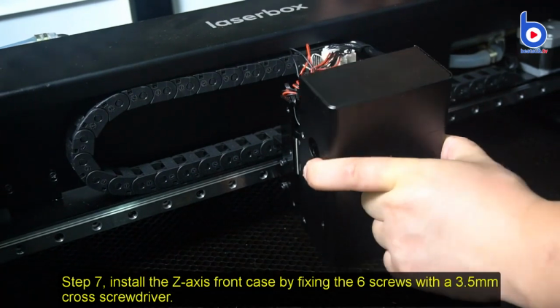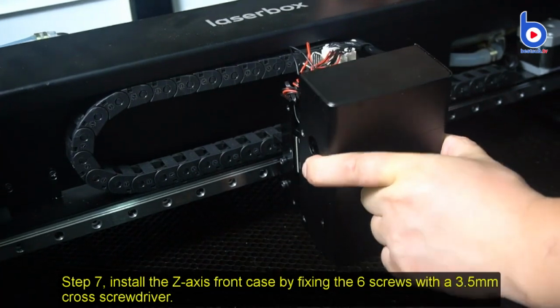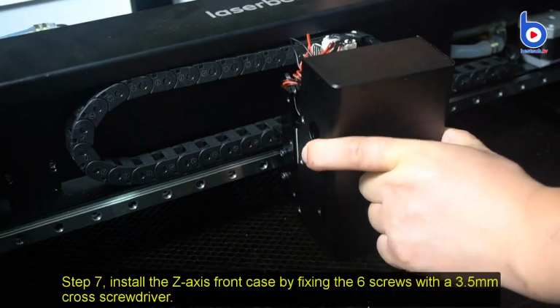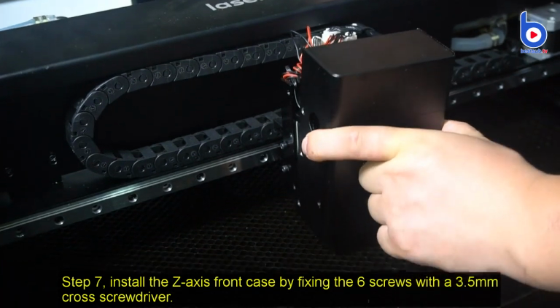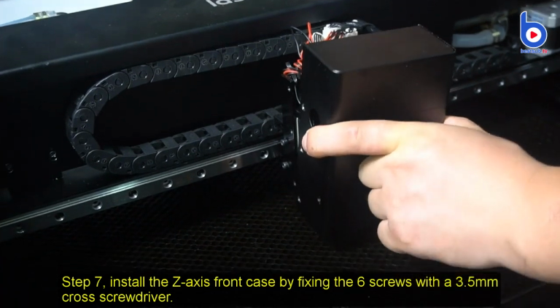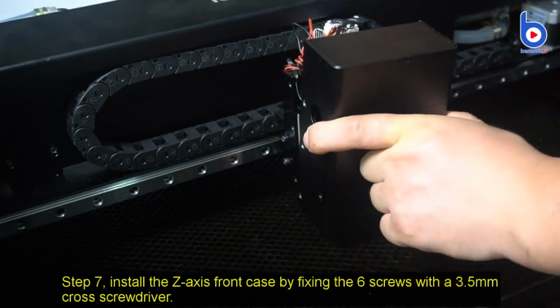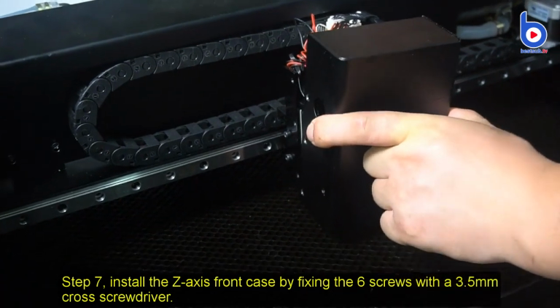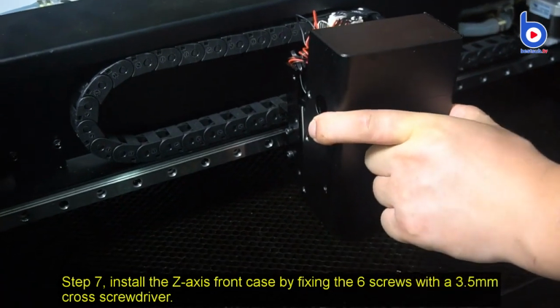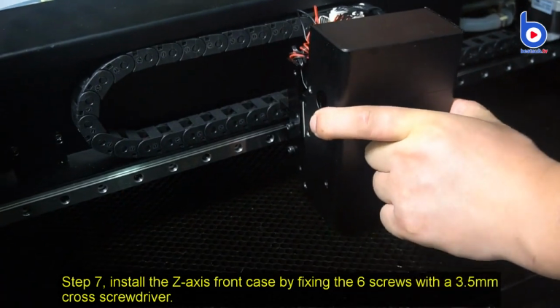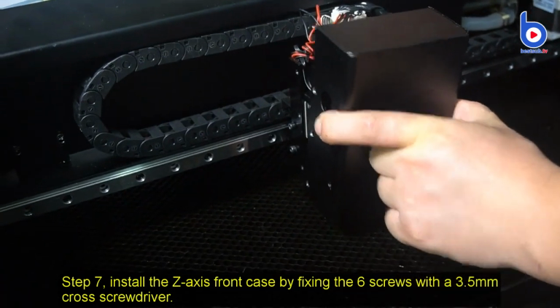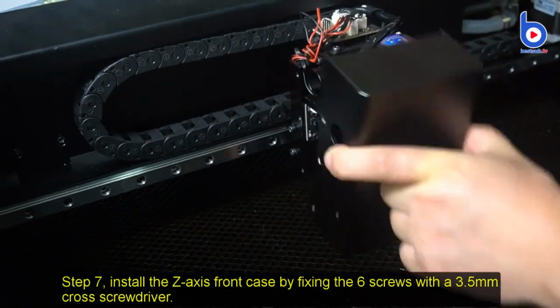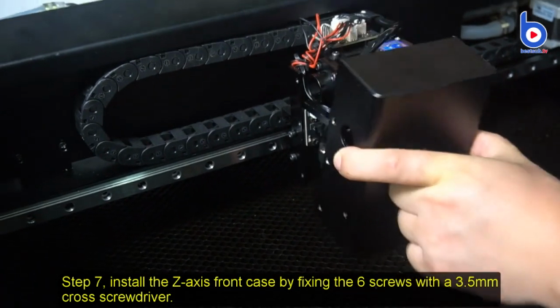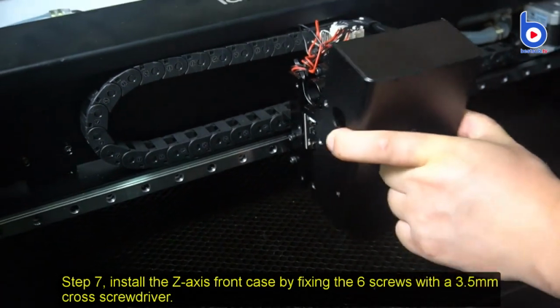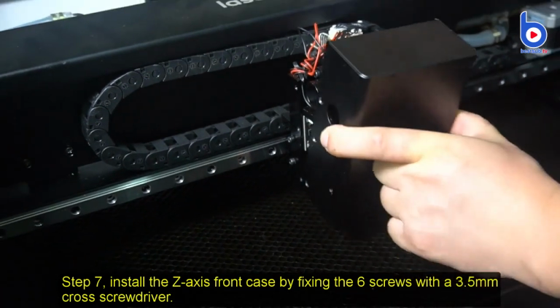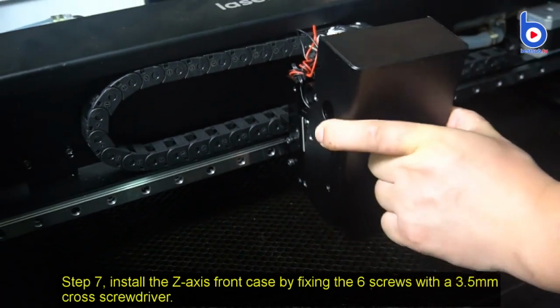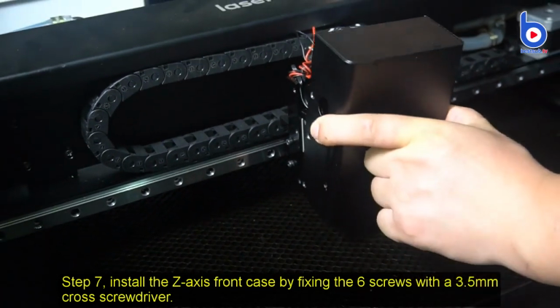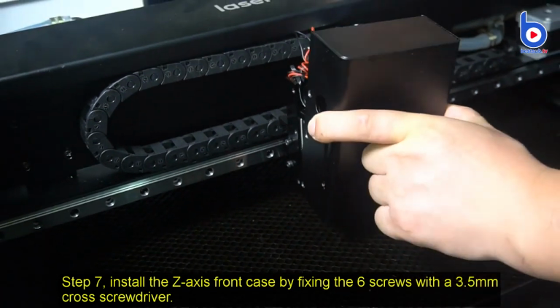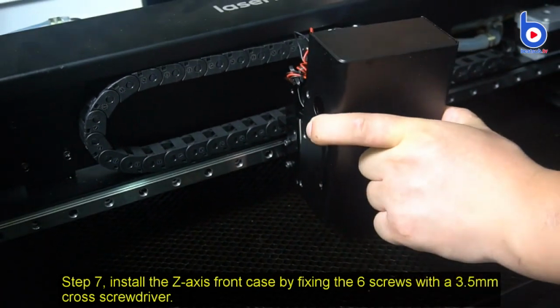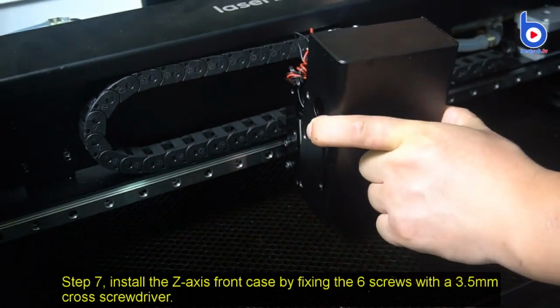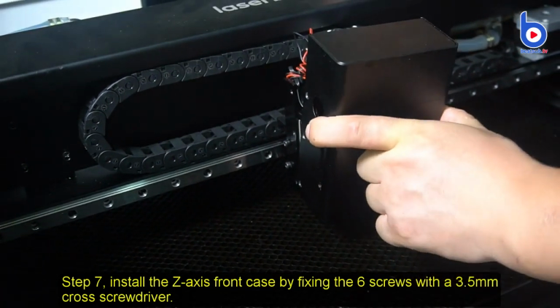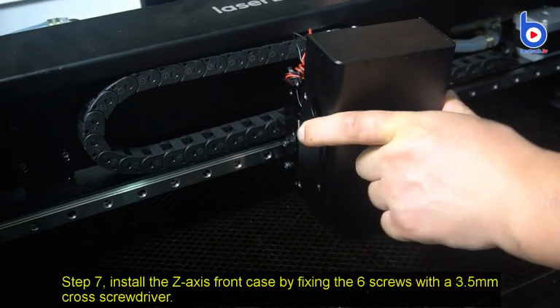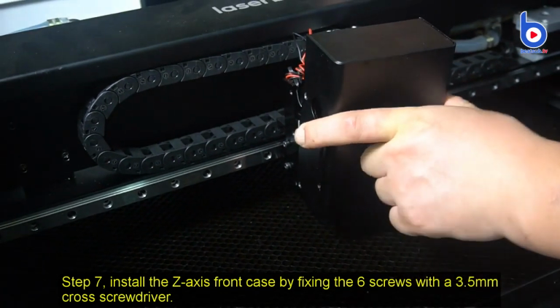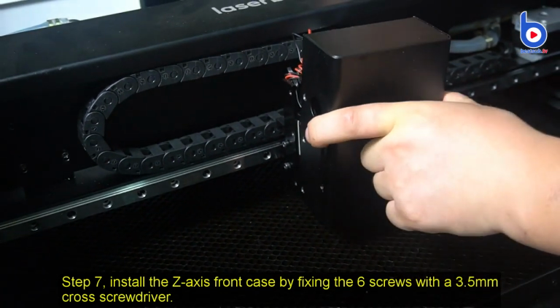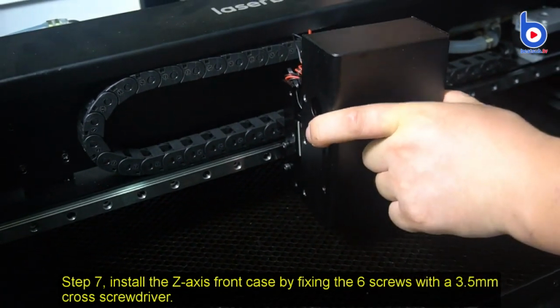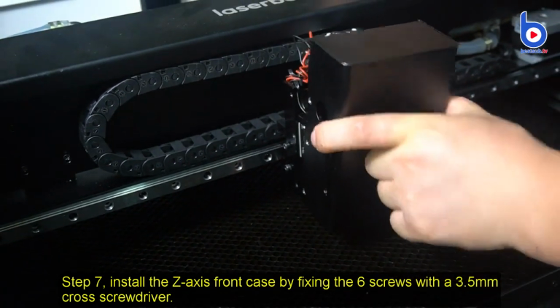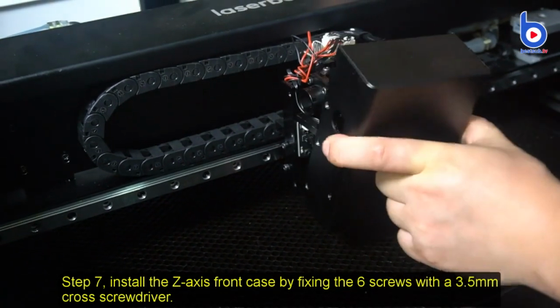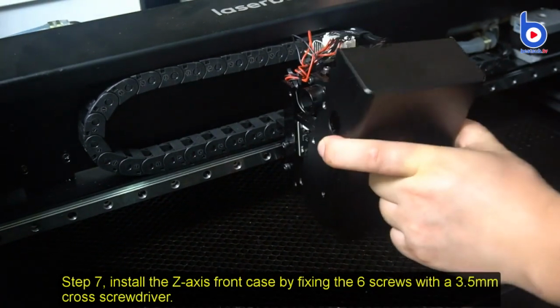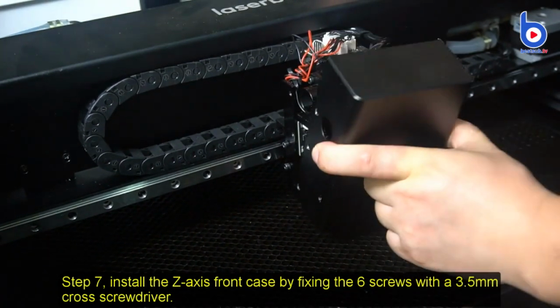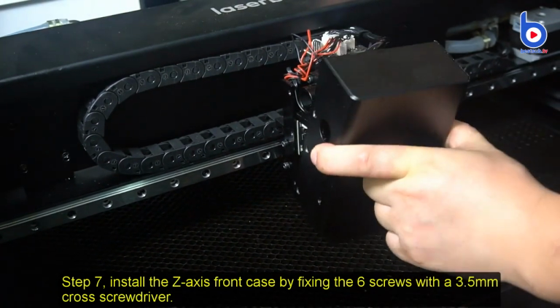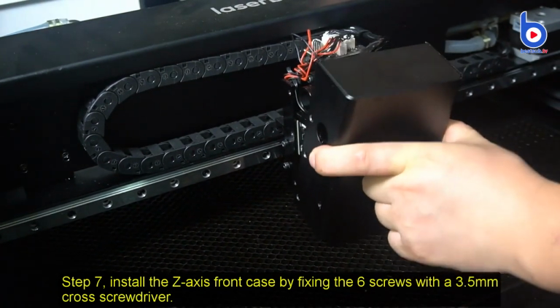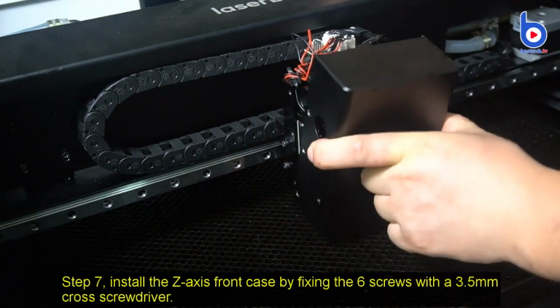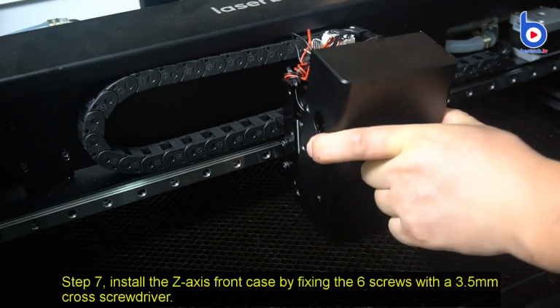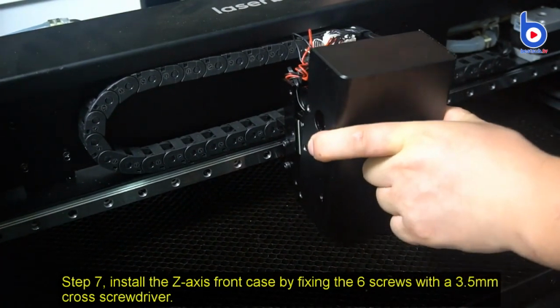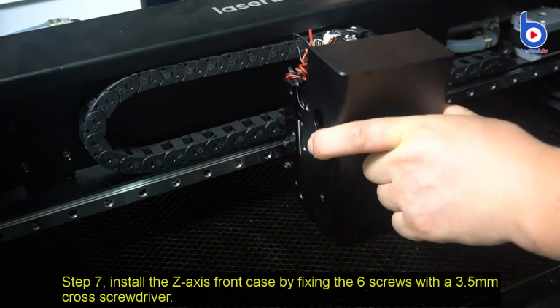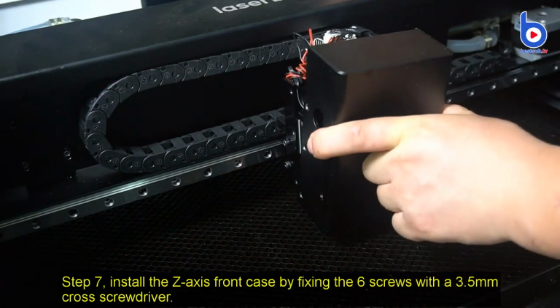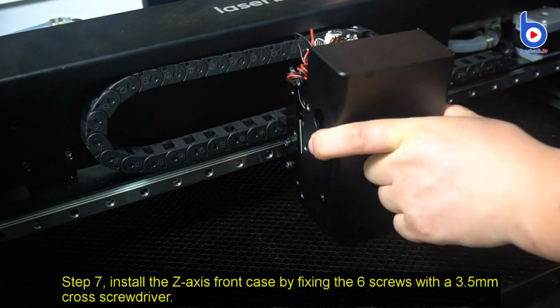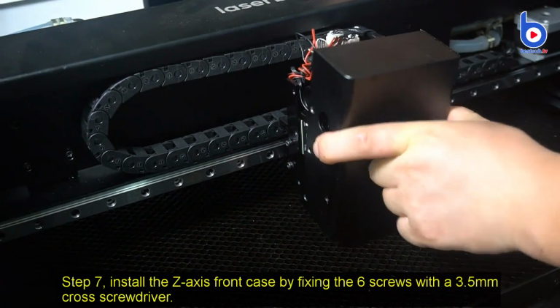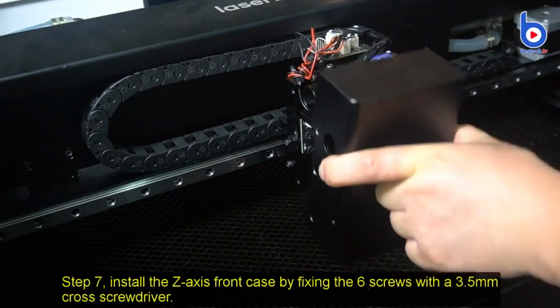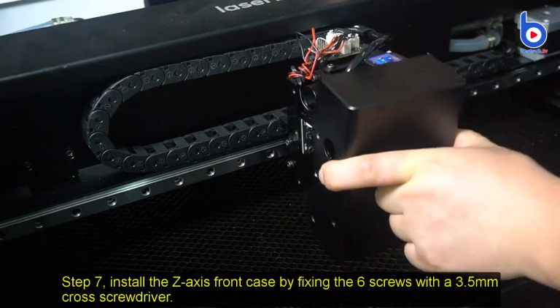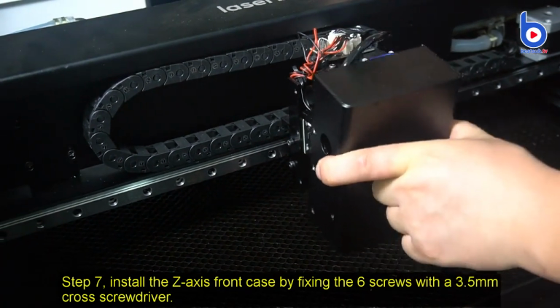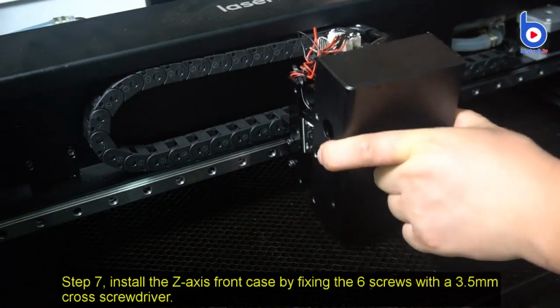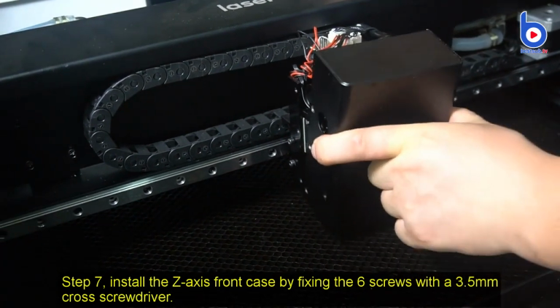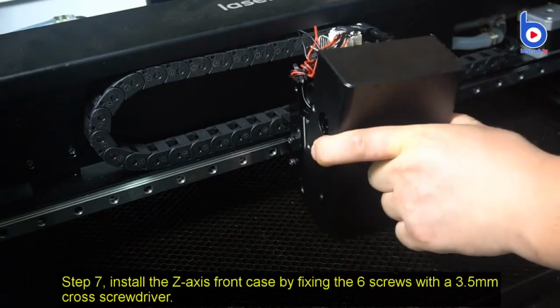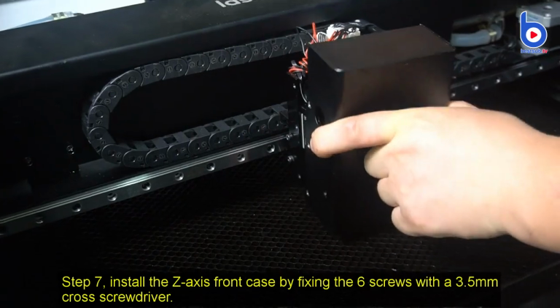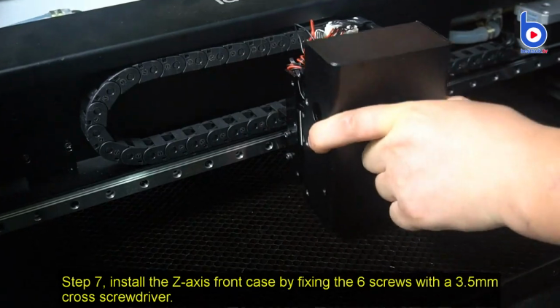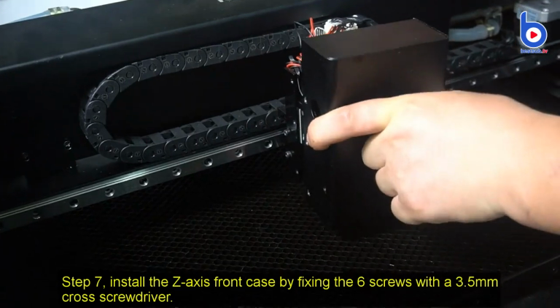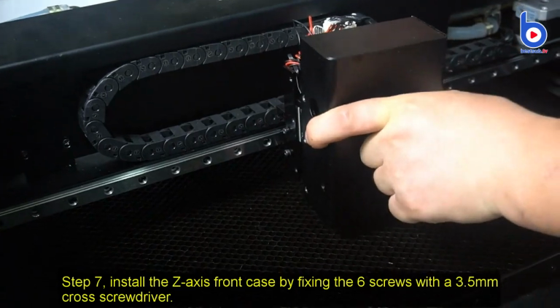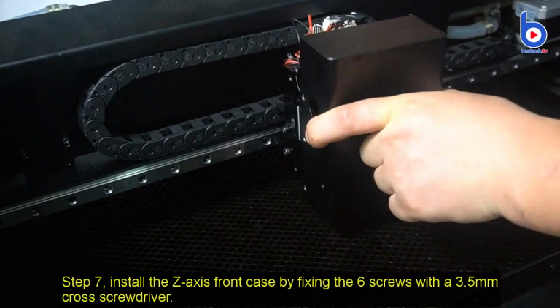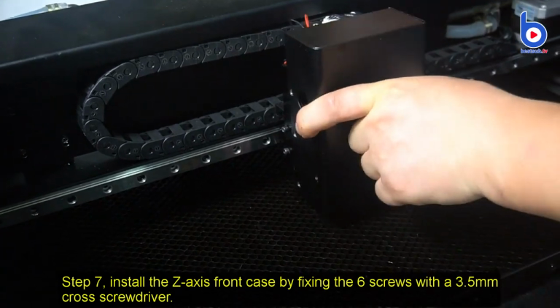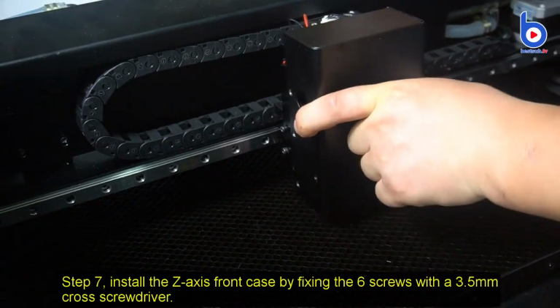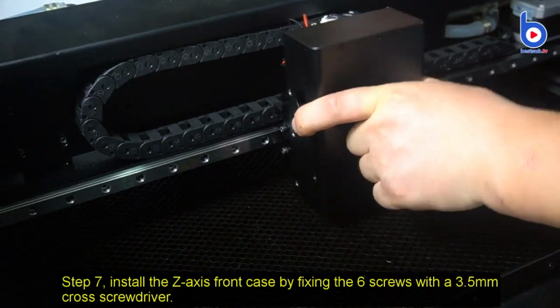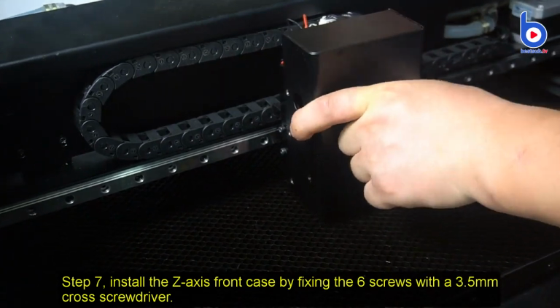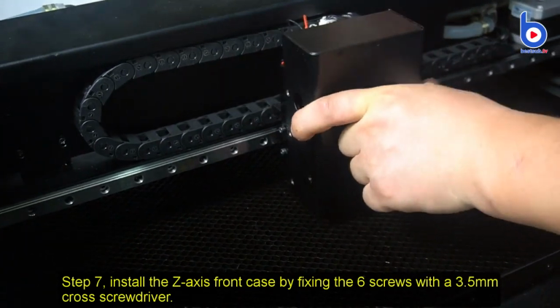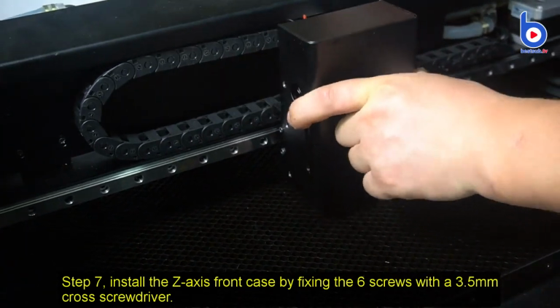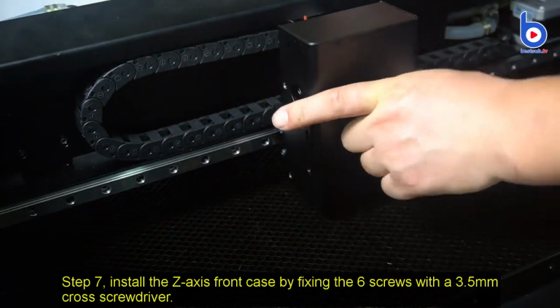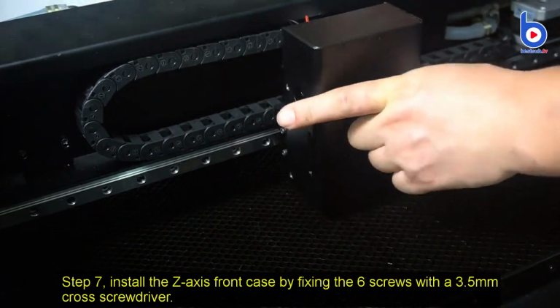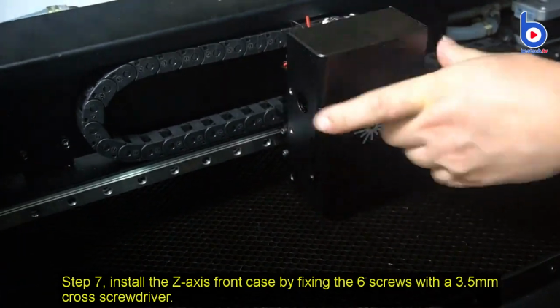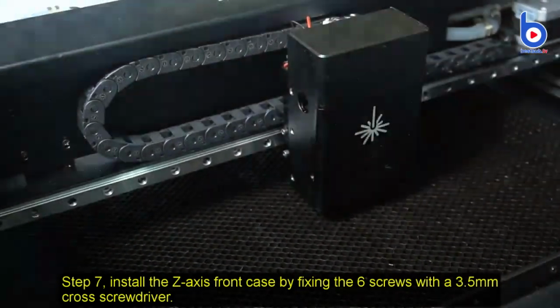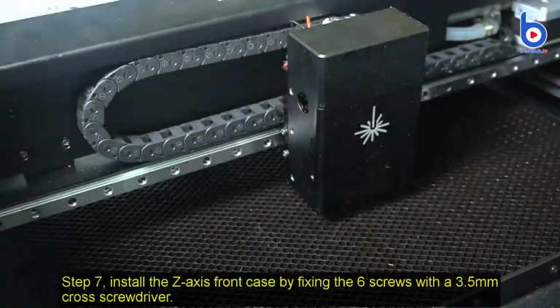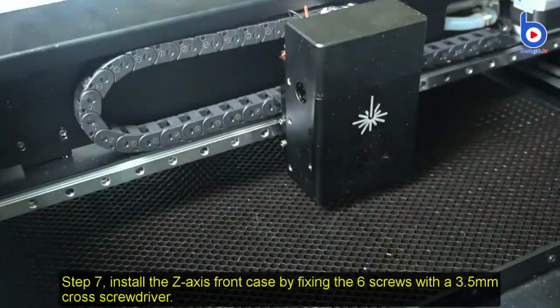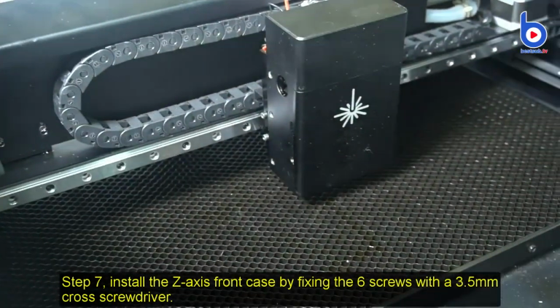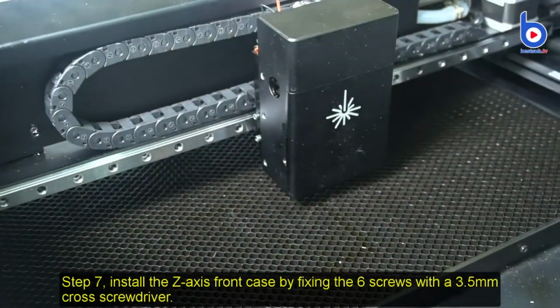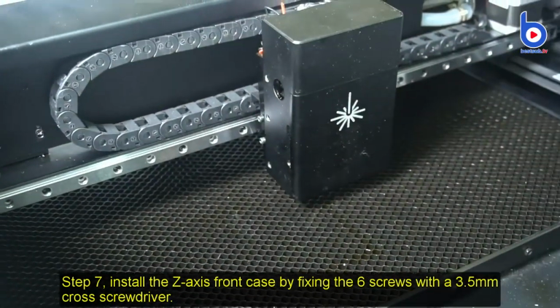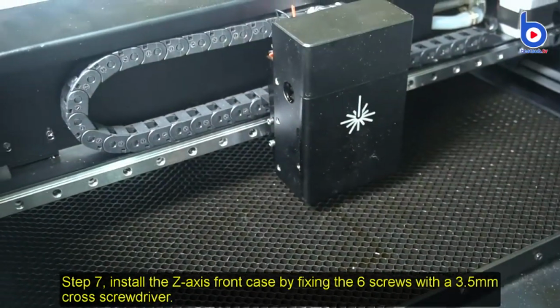Install the Z-axis front case by fixing the 6 screws with a 3.5 mm cross screwdriver.